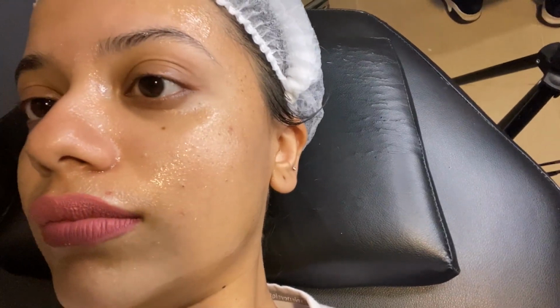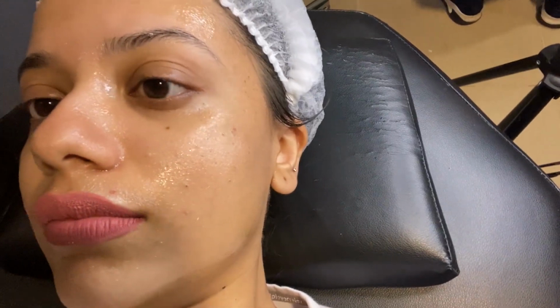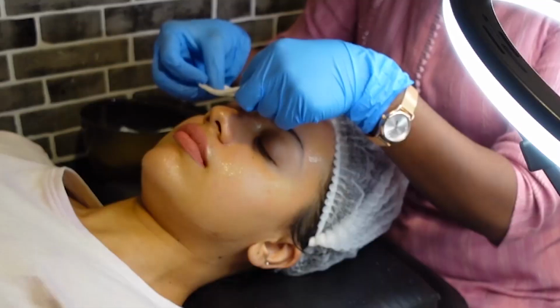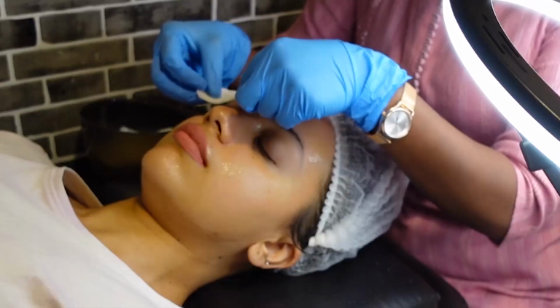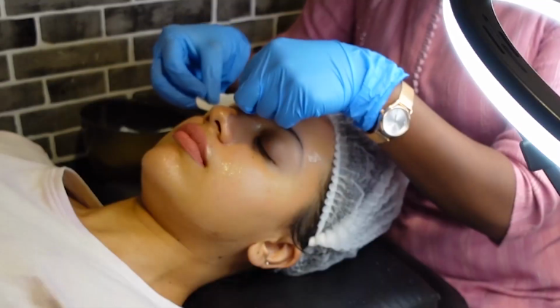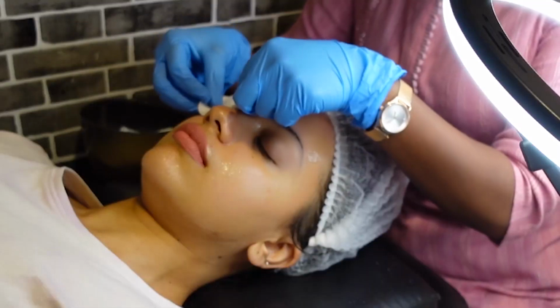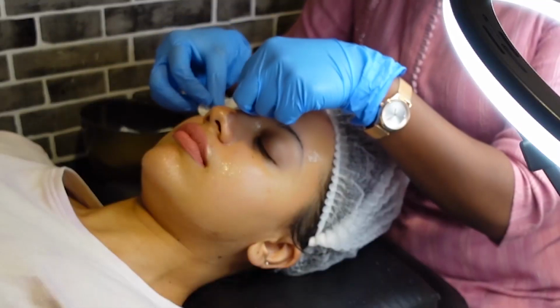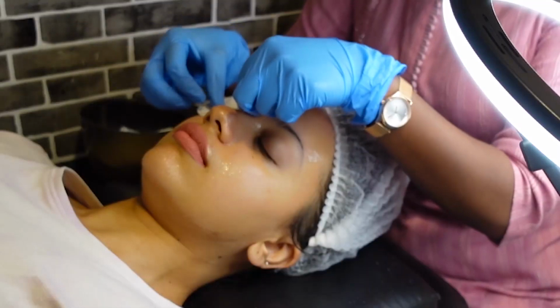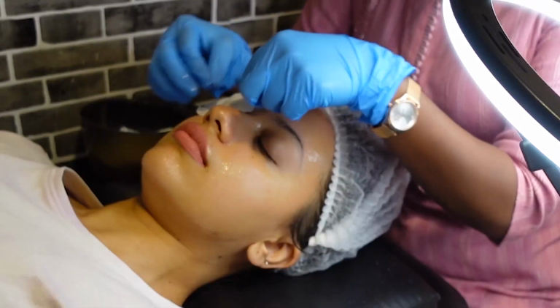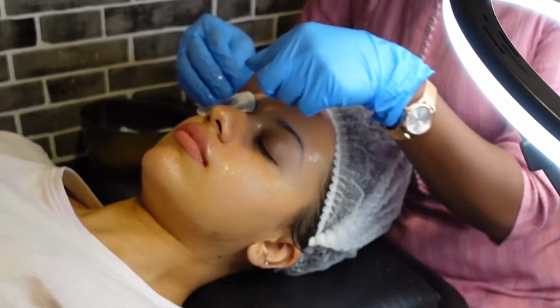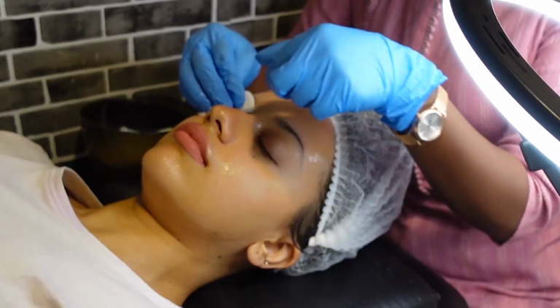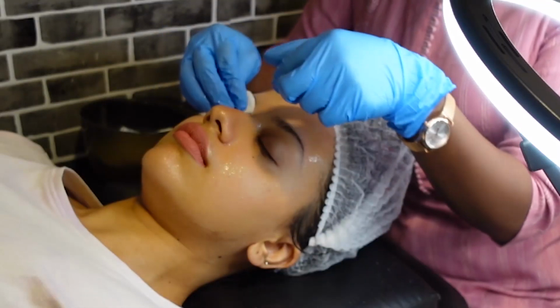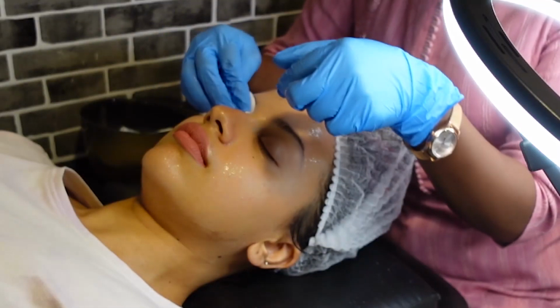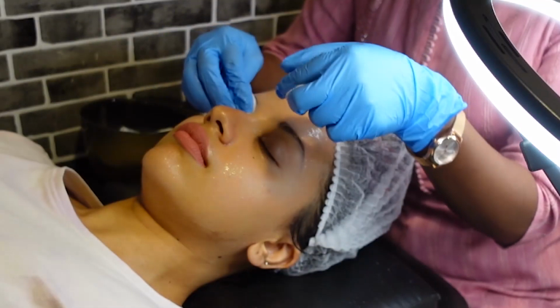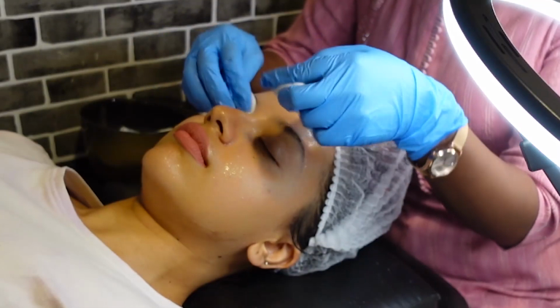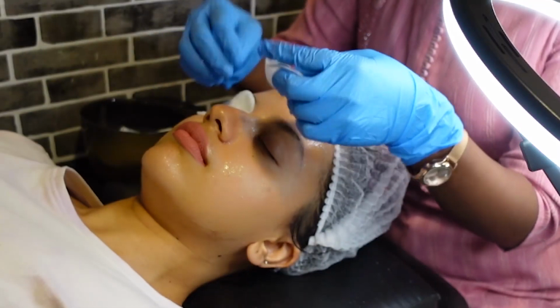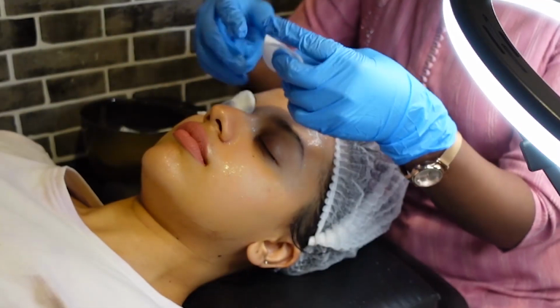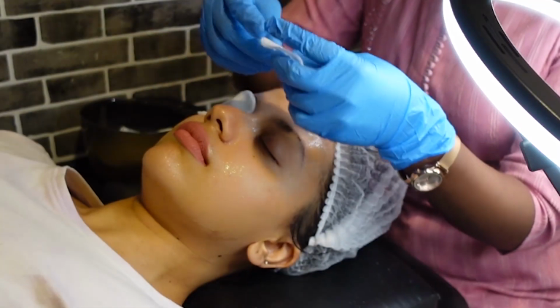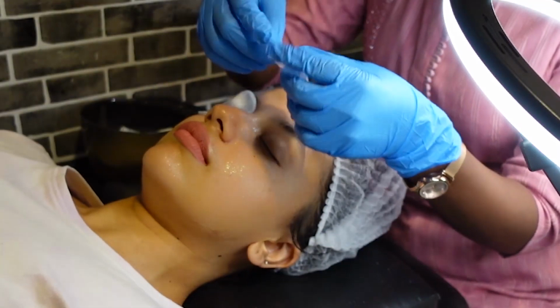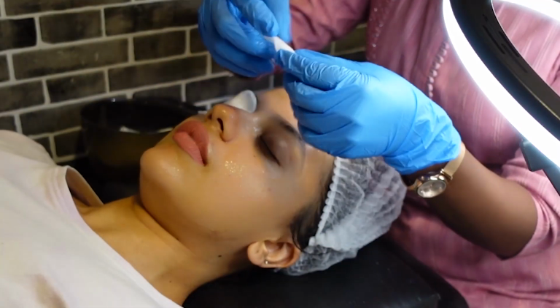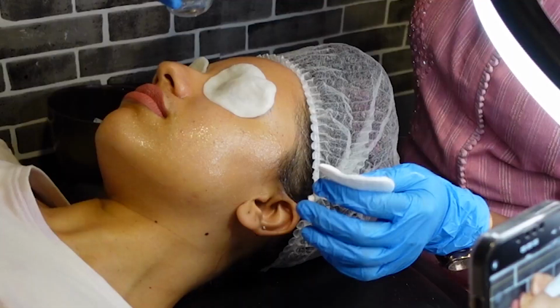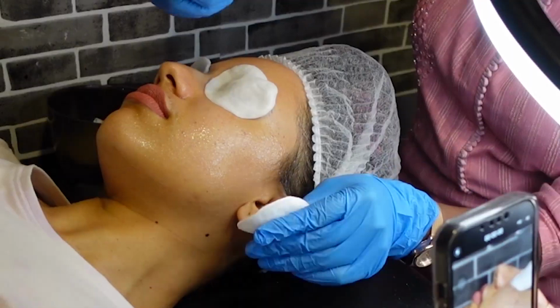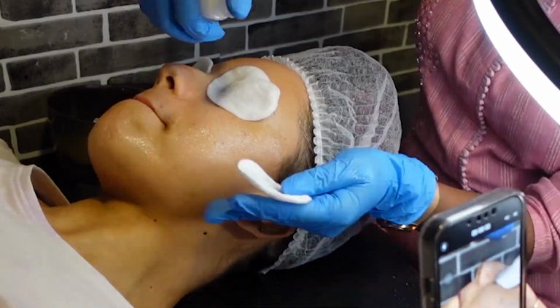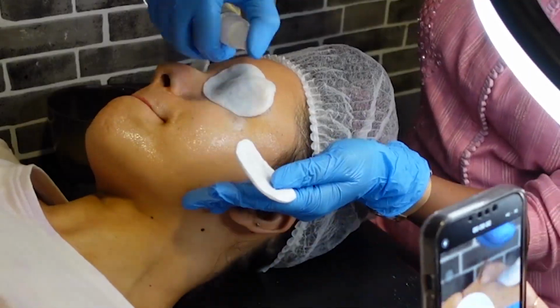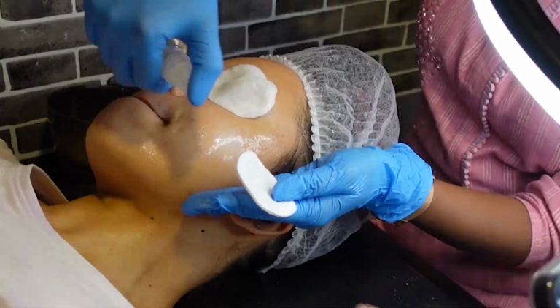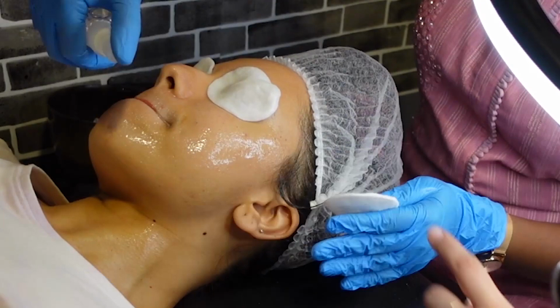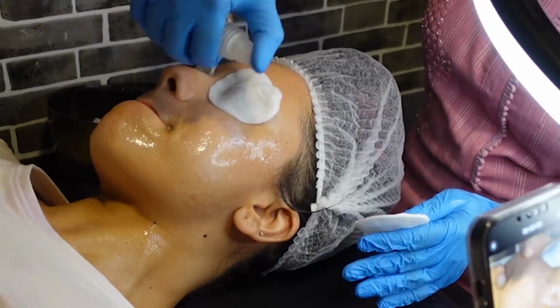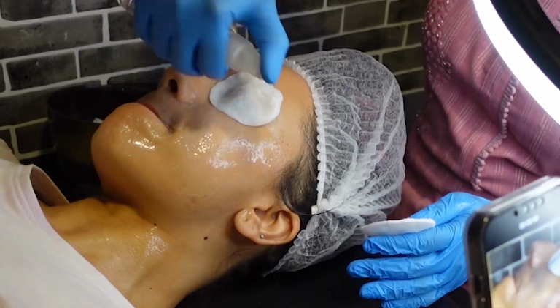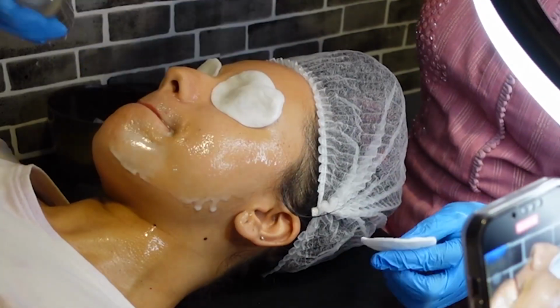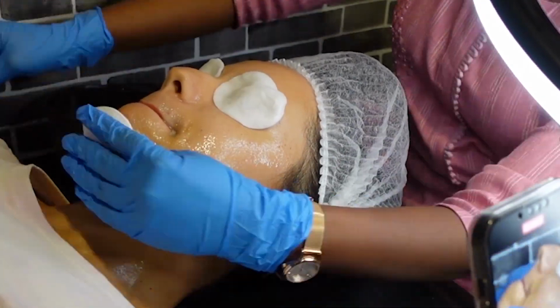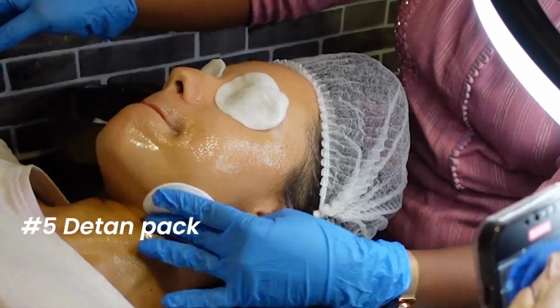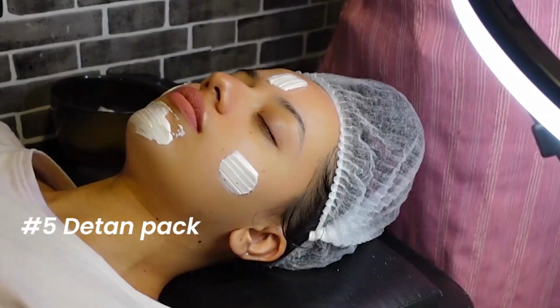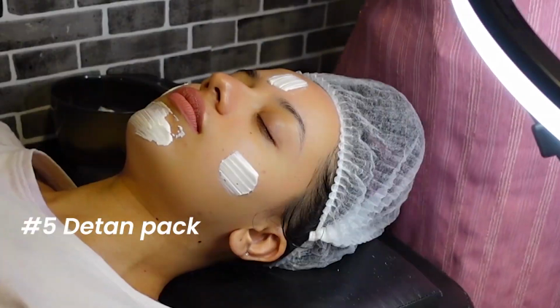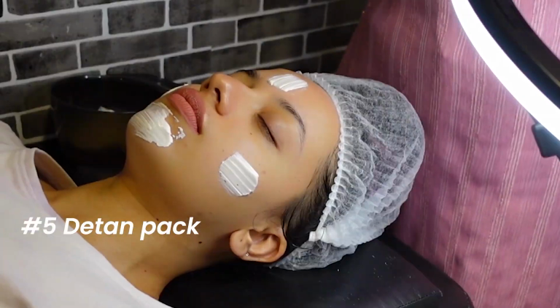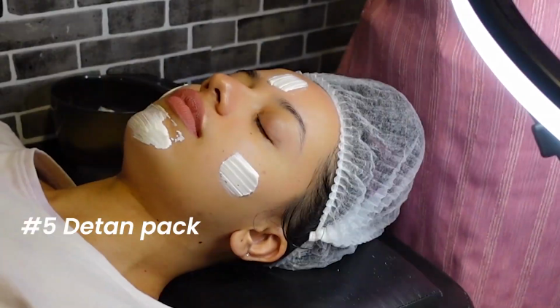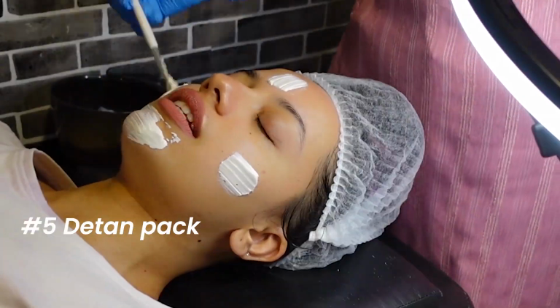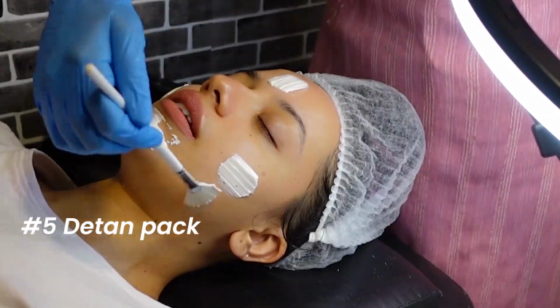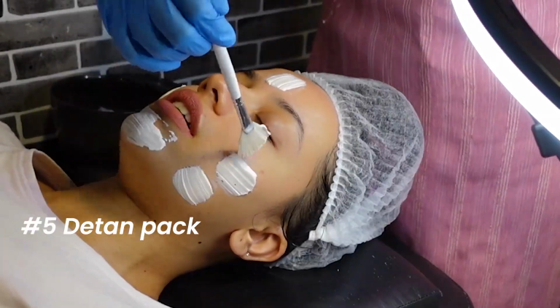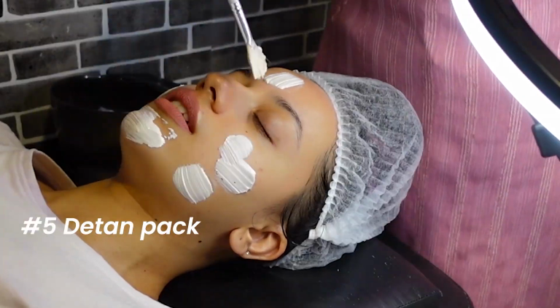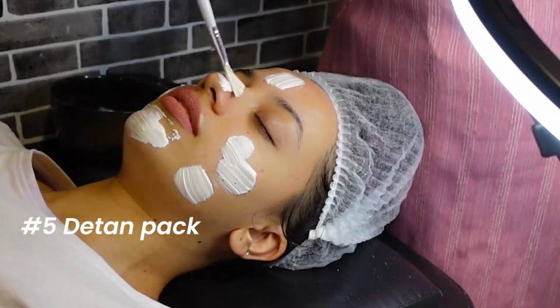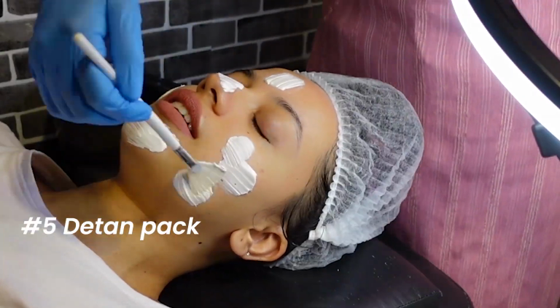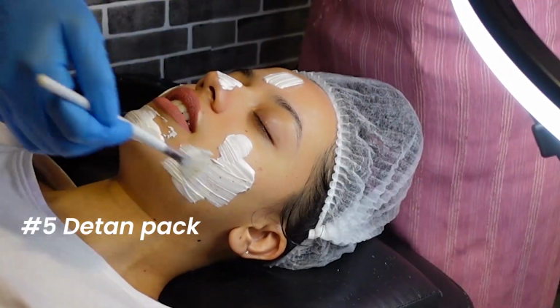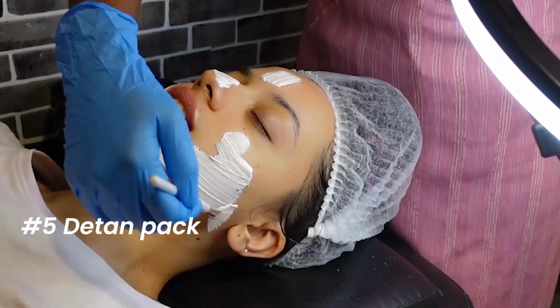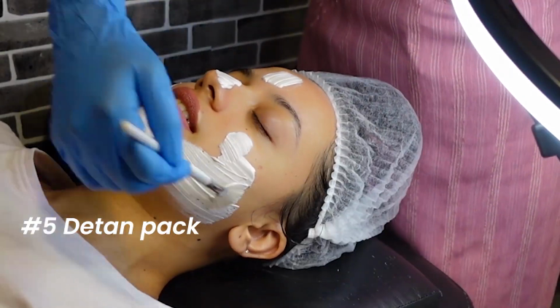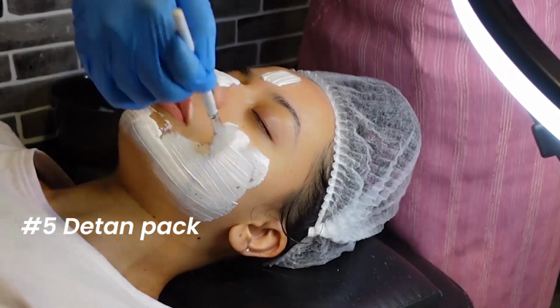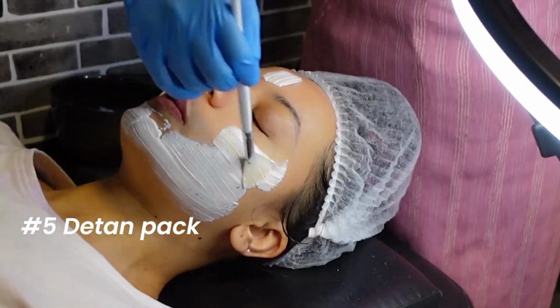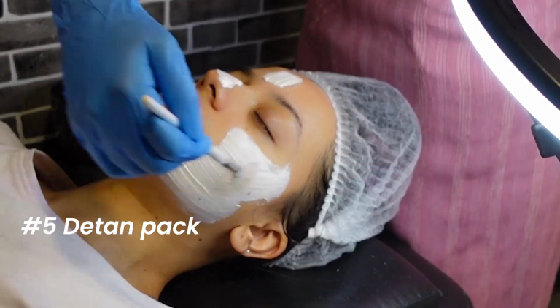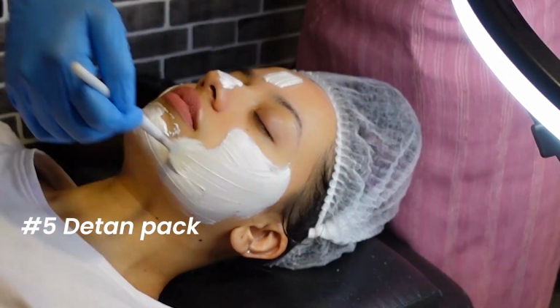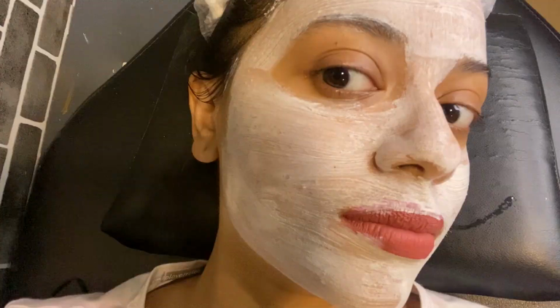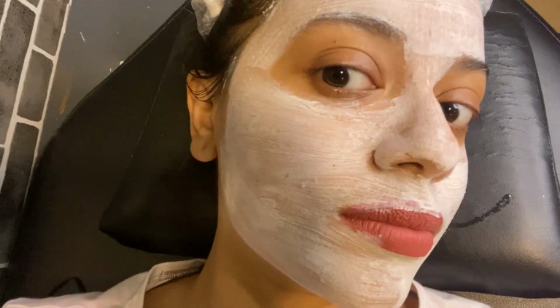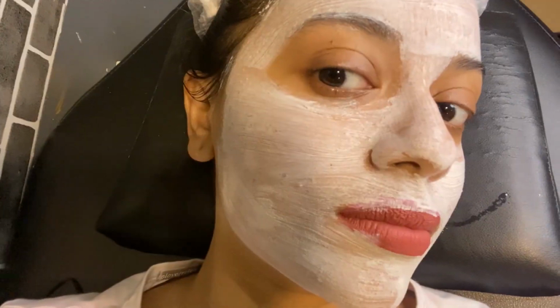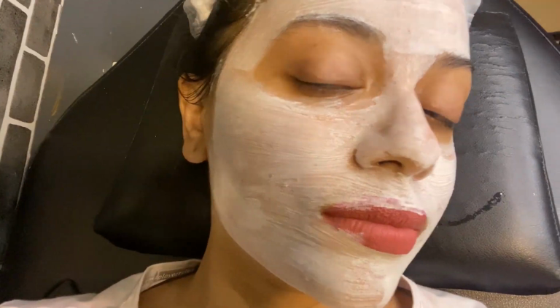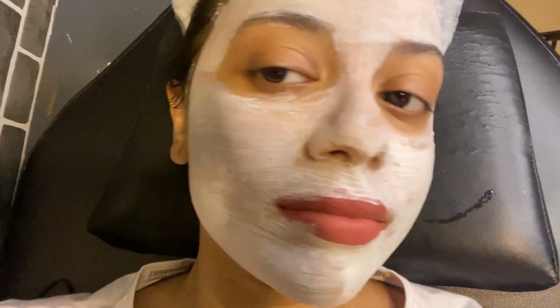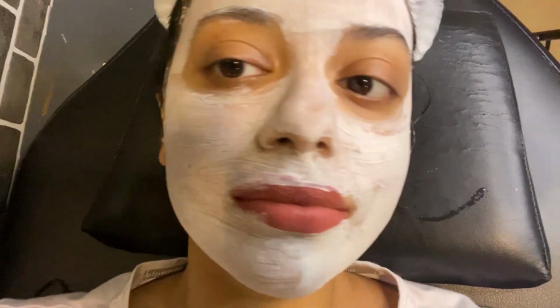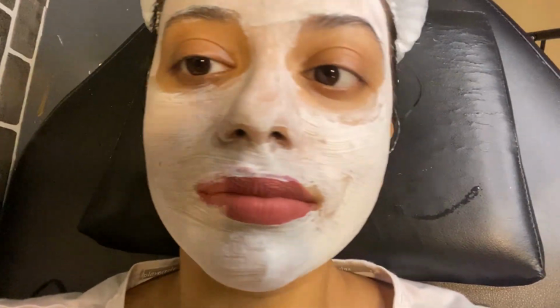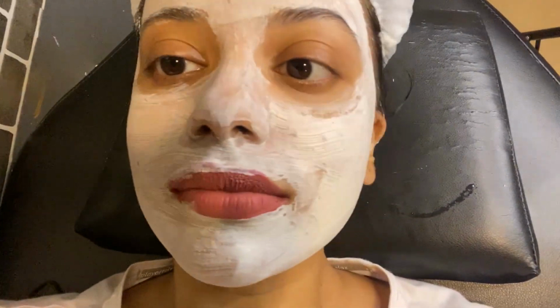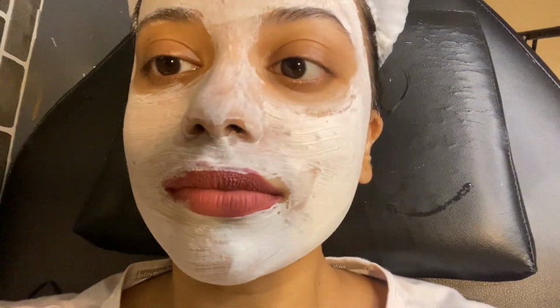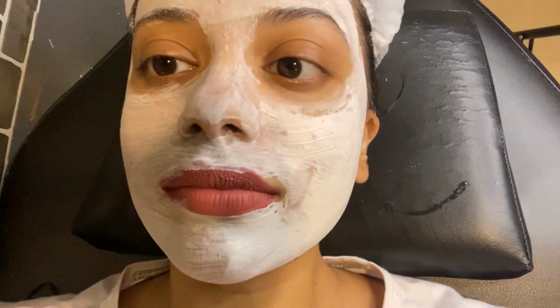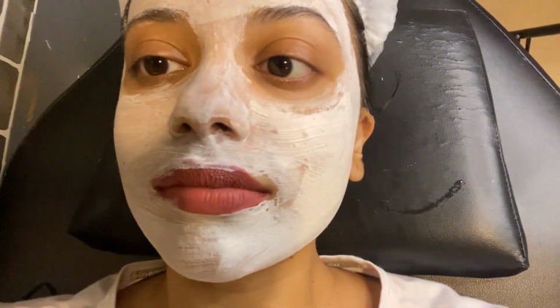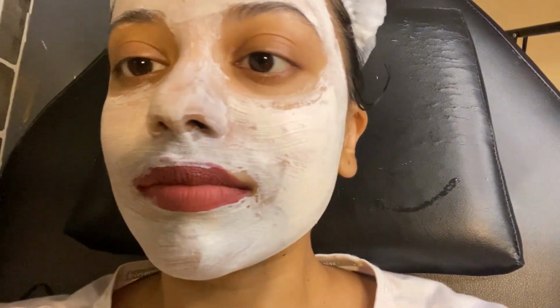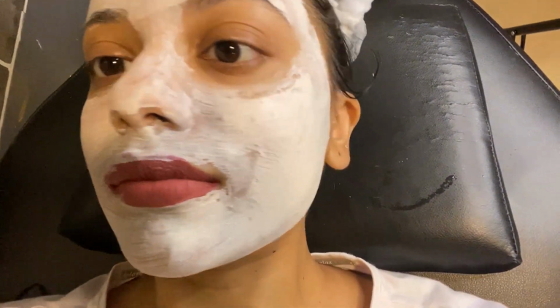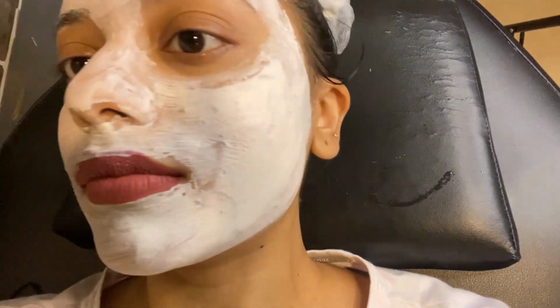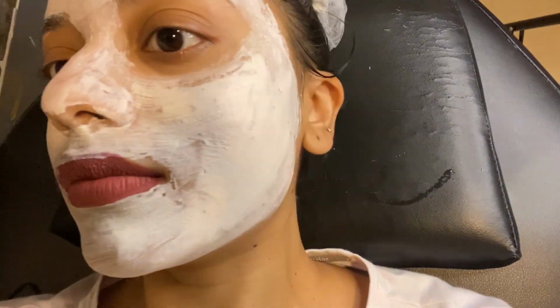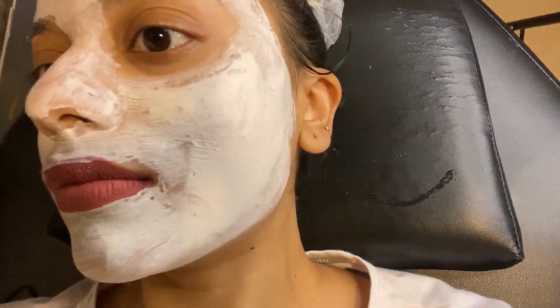Then we put on the cooling eye pads, she cleansed my face, and then put on the detan pack. This is what it looked like after it dried.